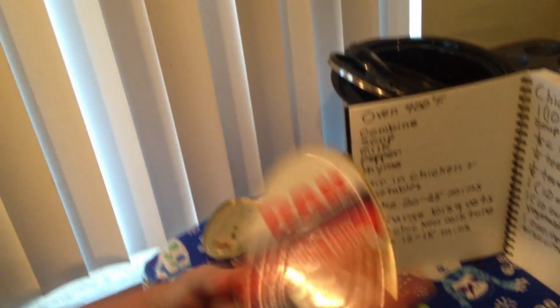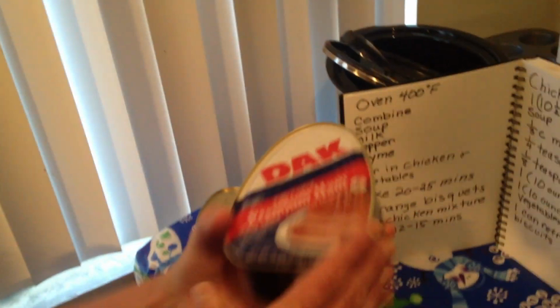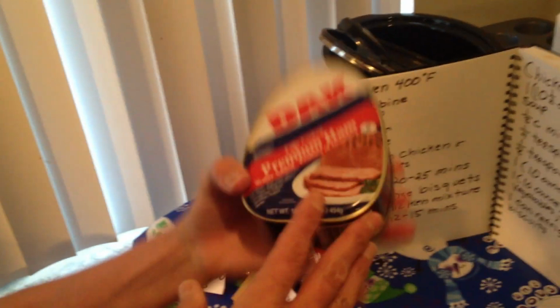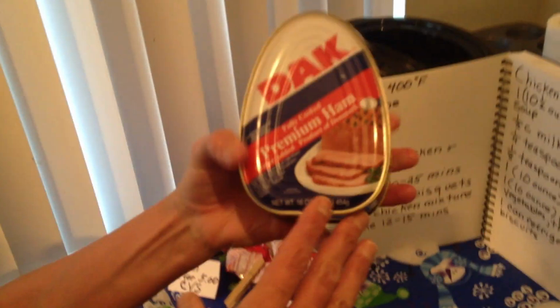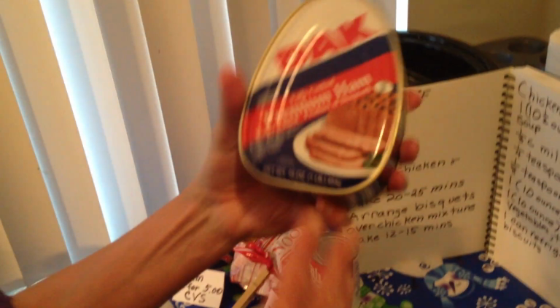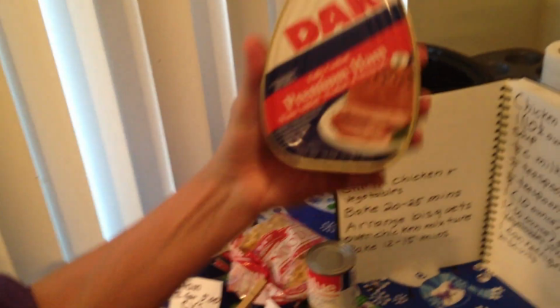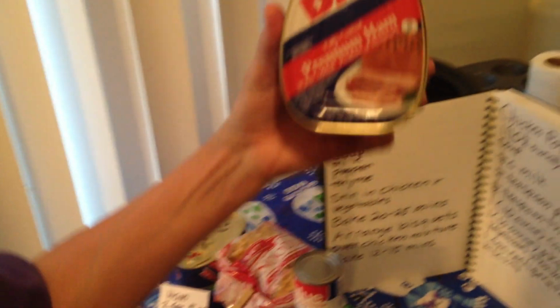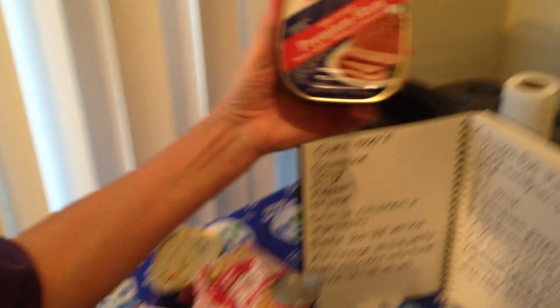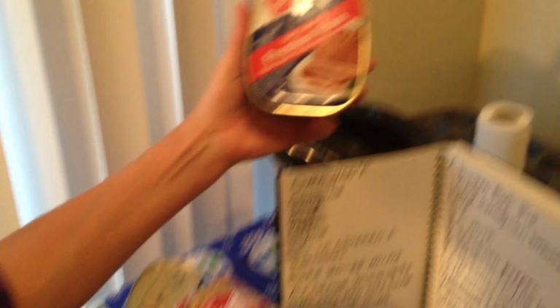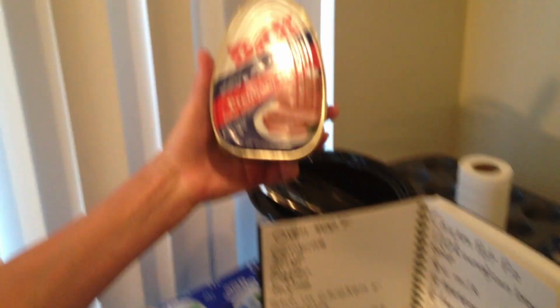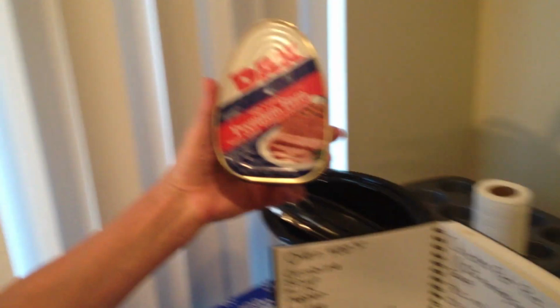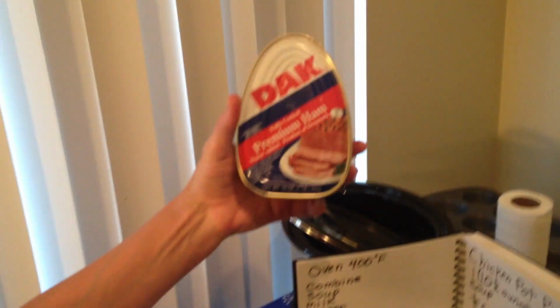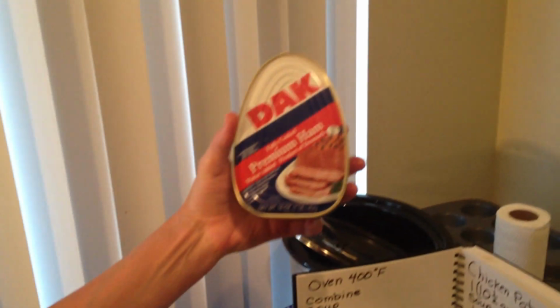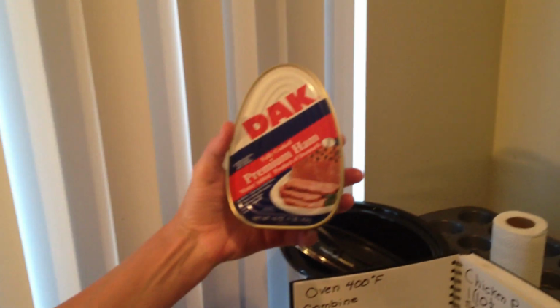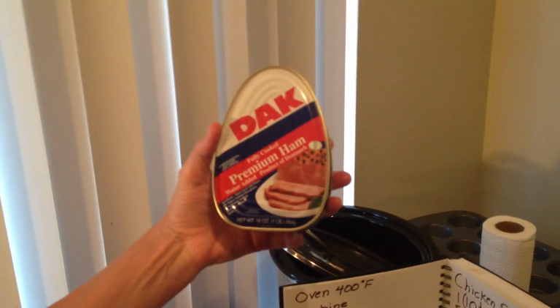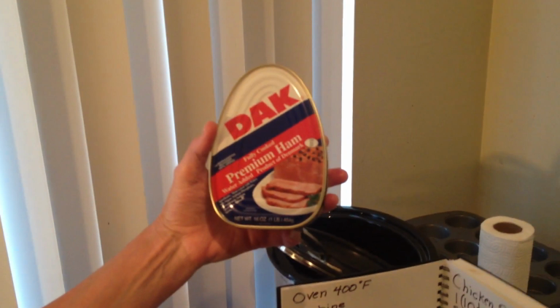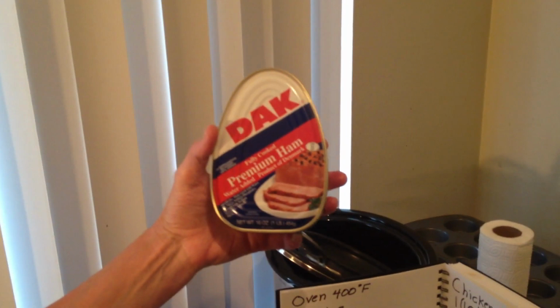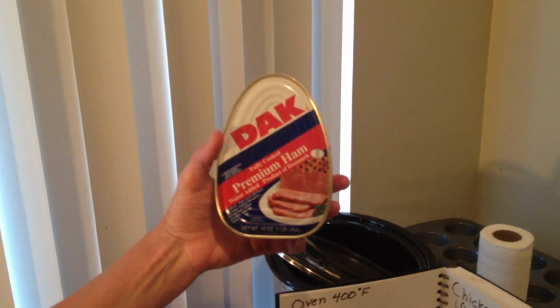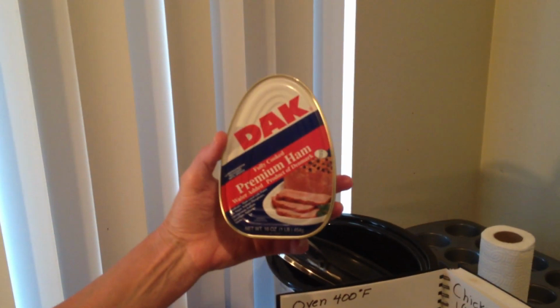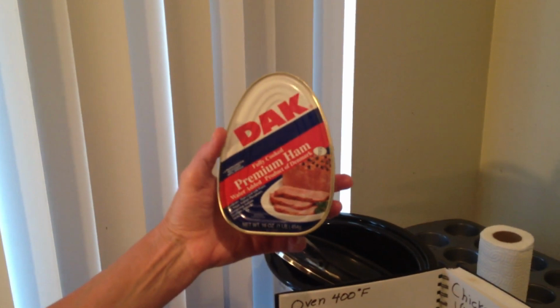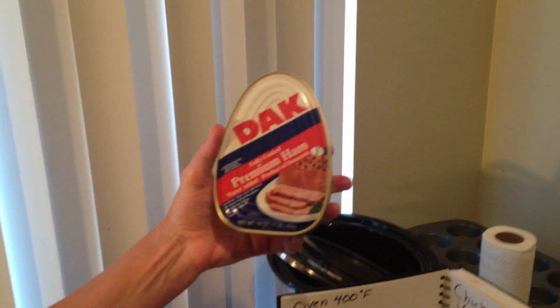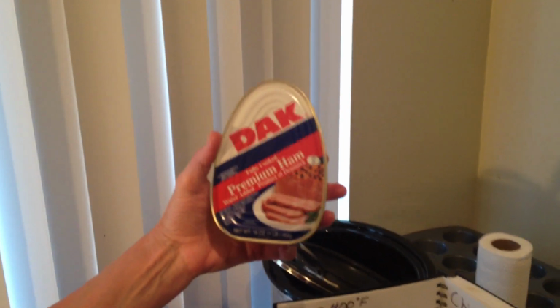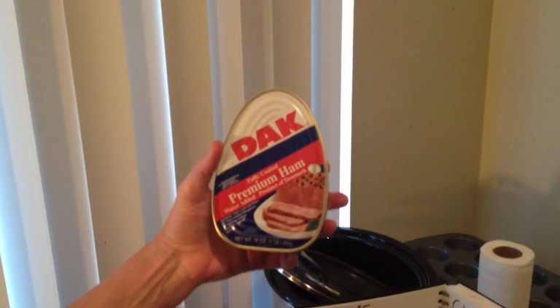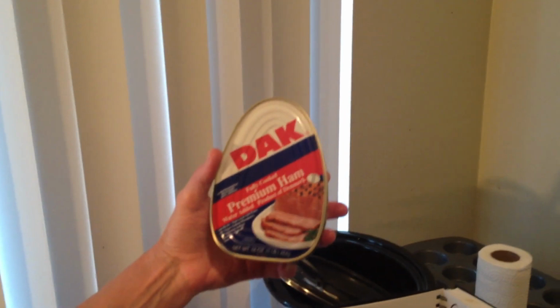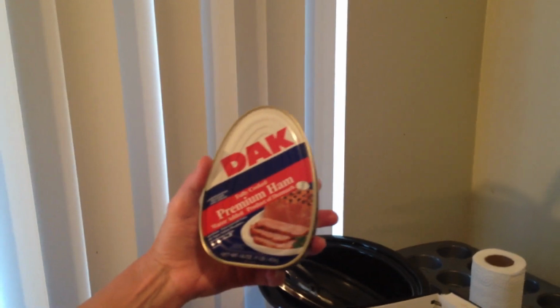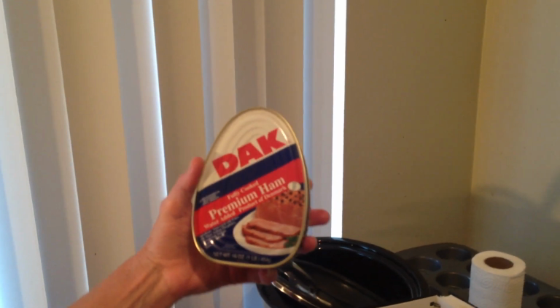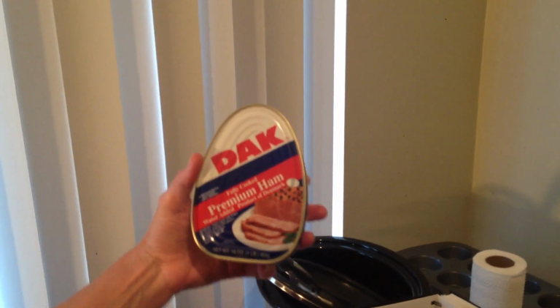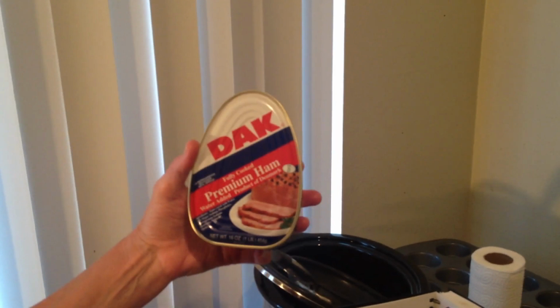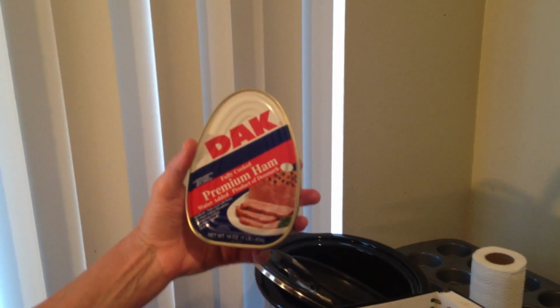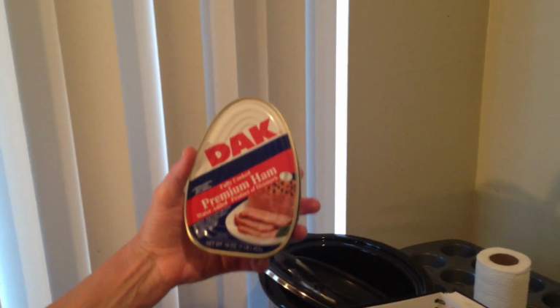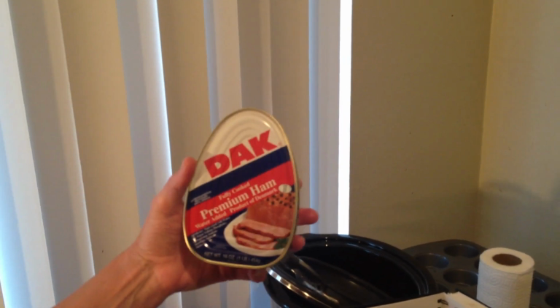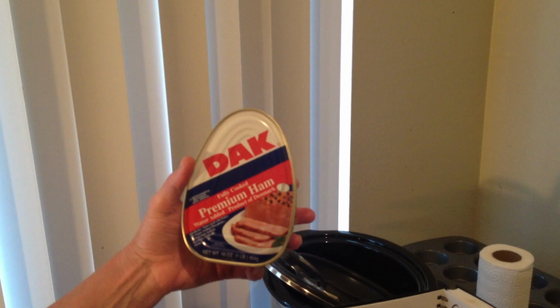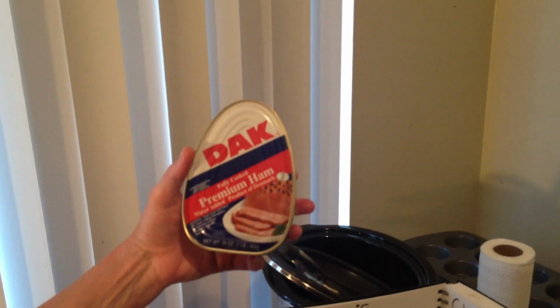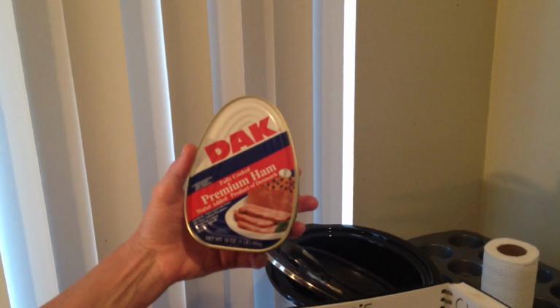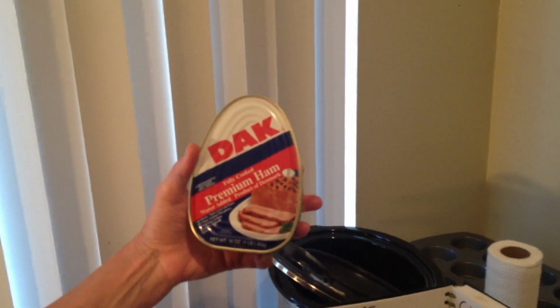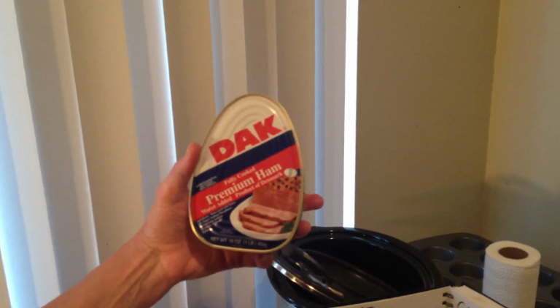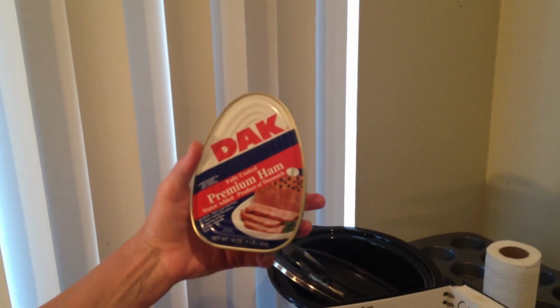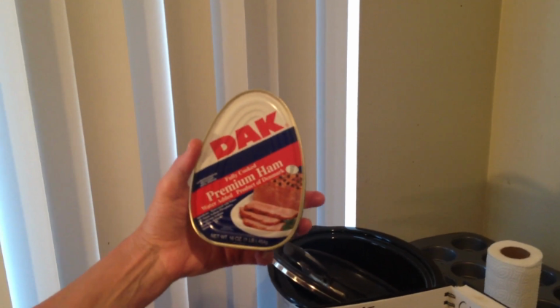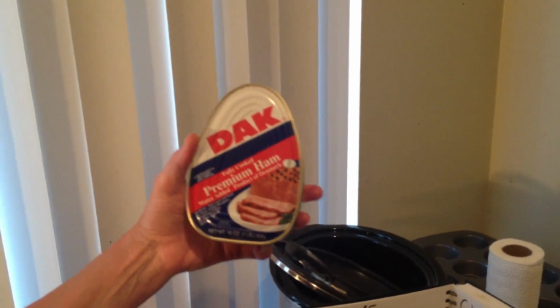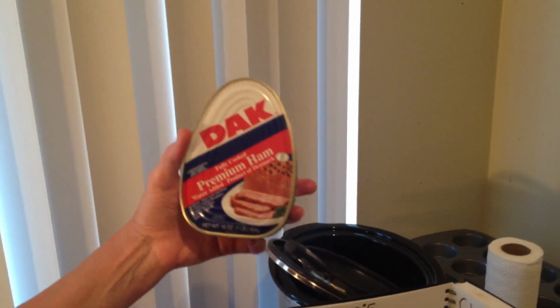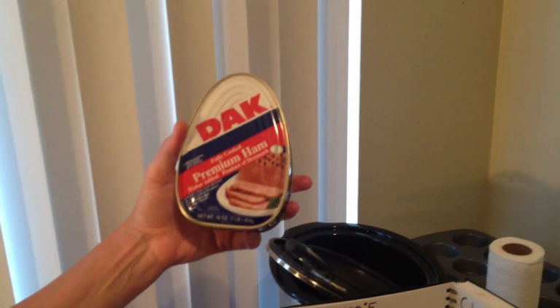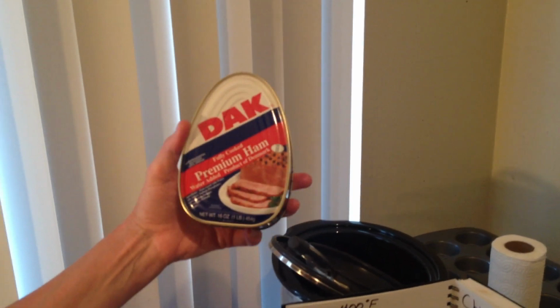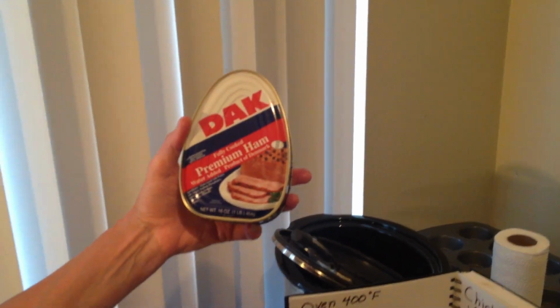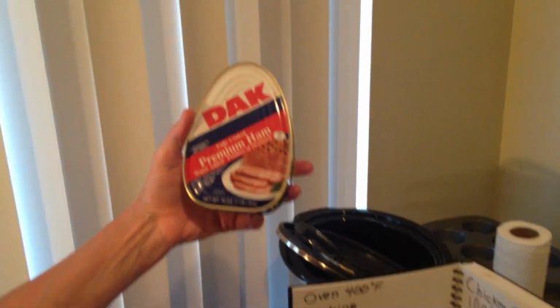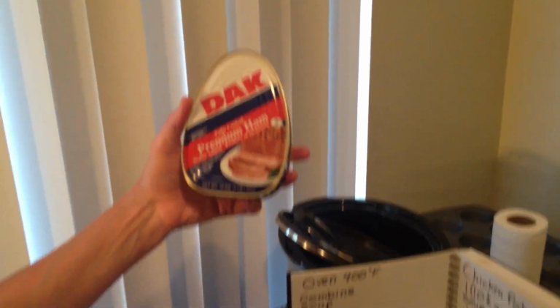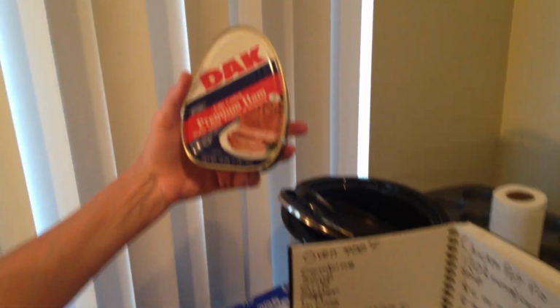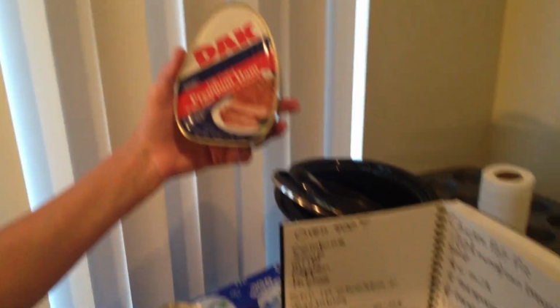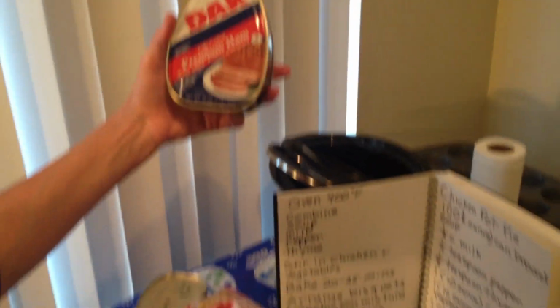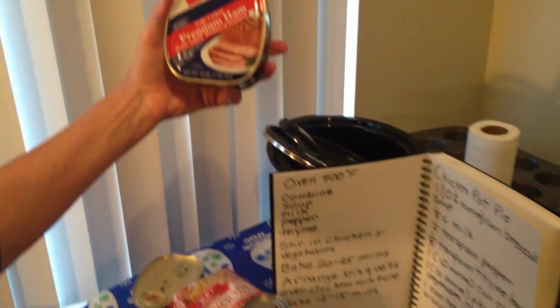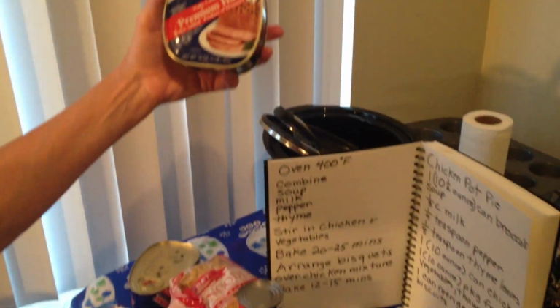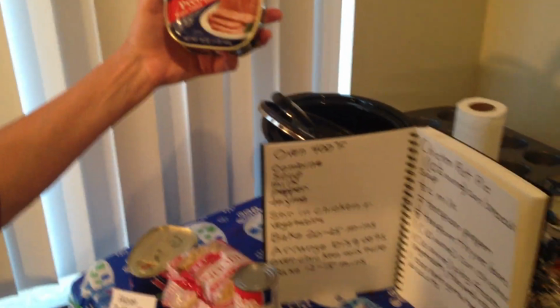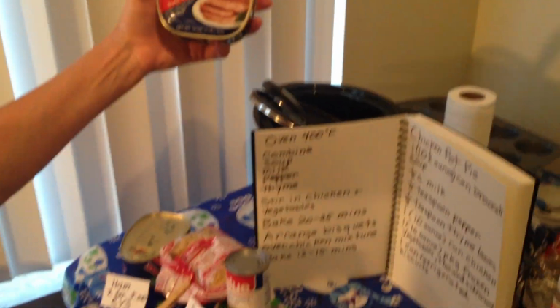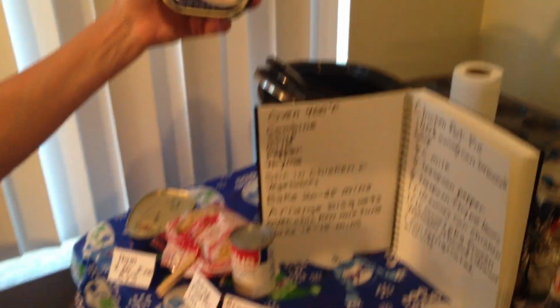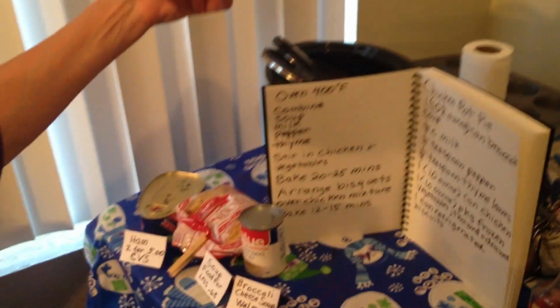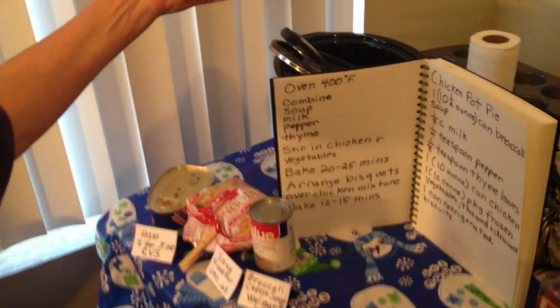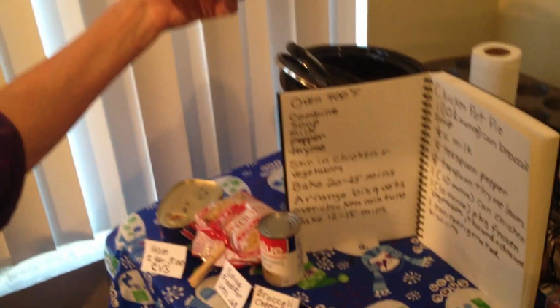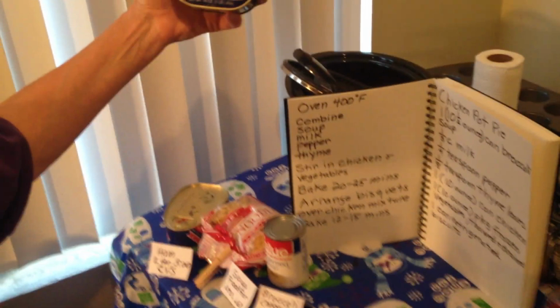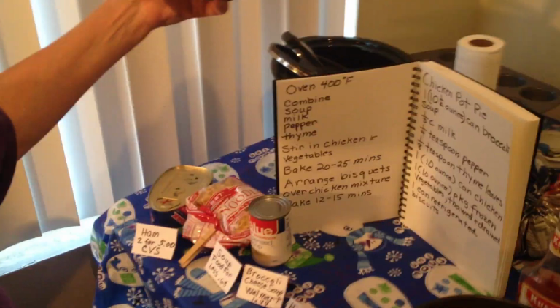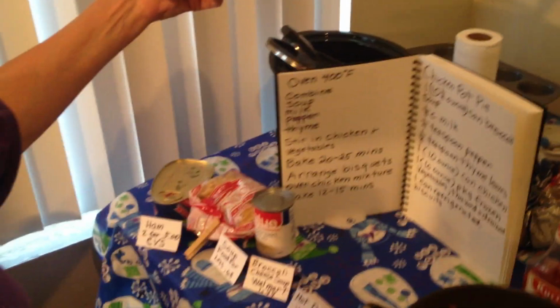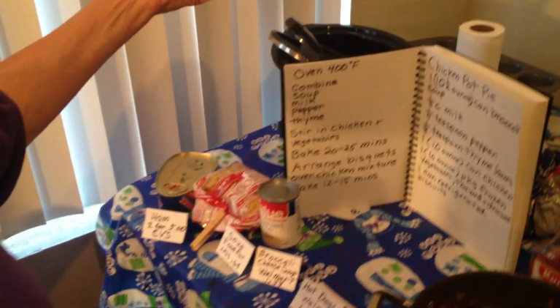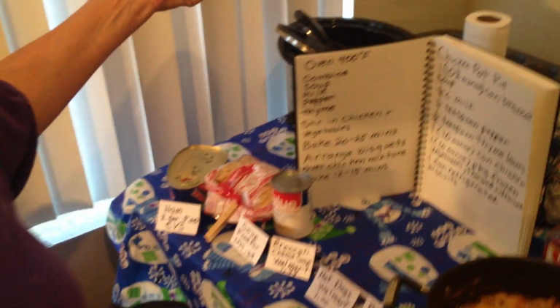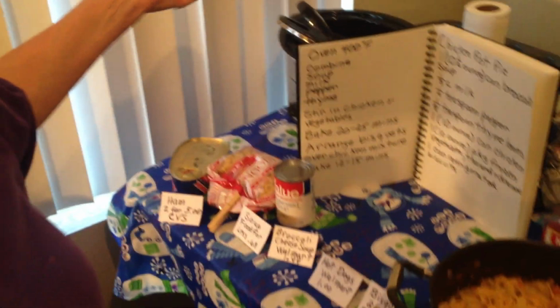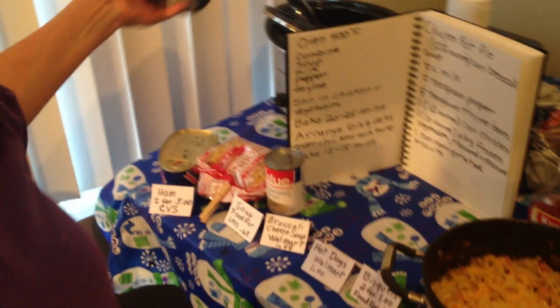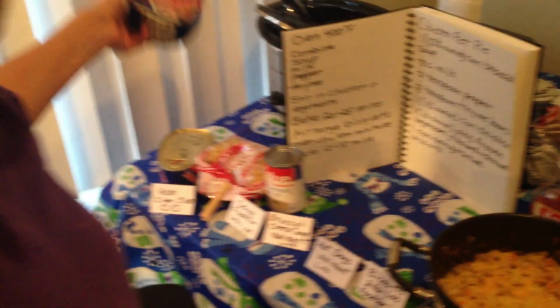I use them for all kinds of things like ham and baked beans, ham and egg burritos.